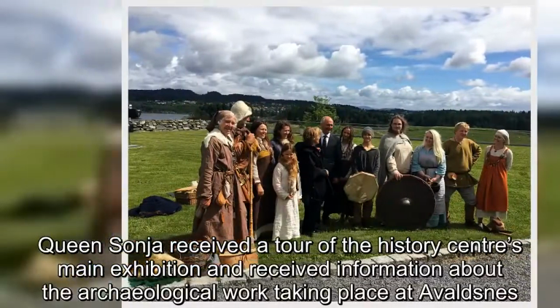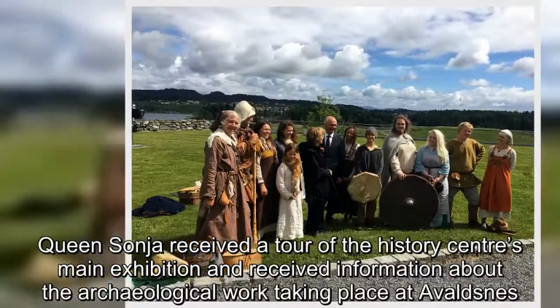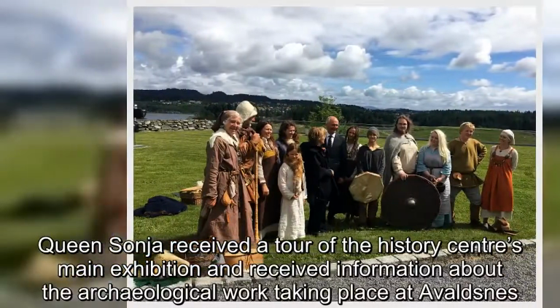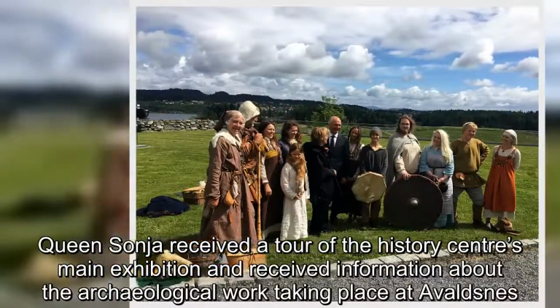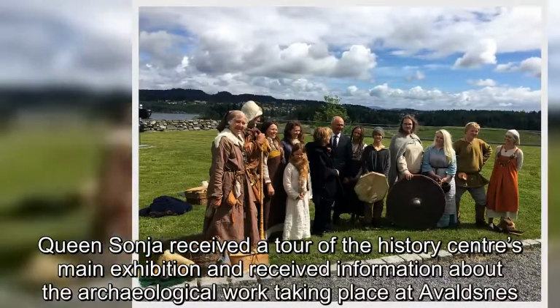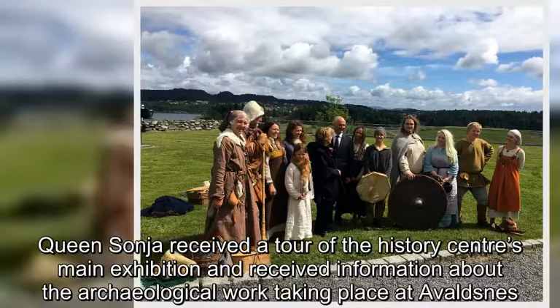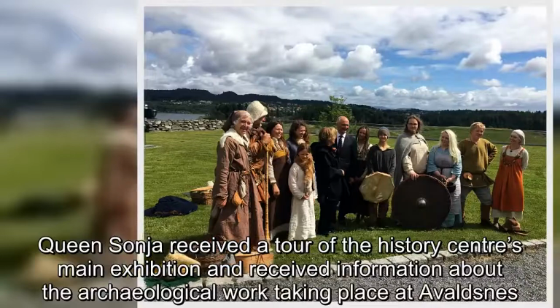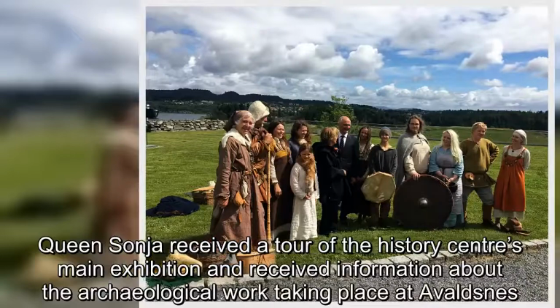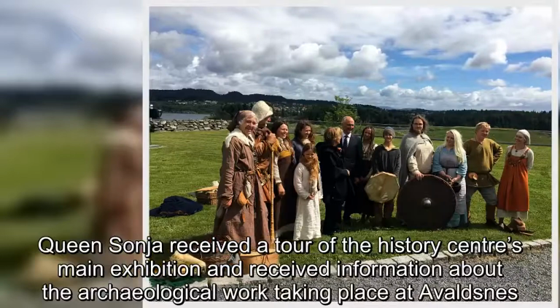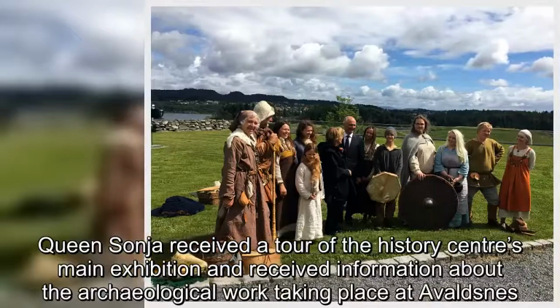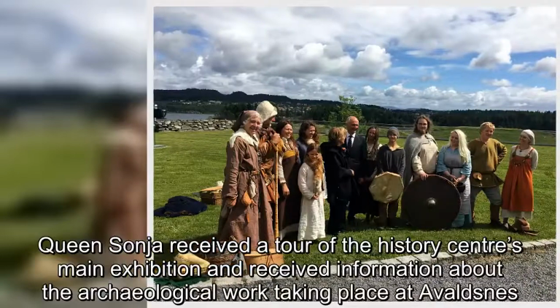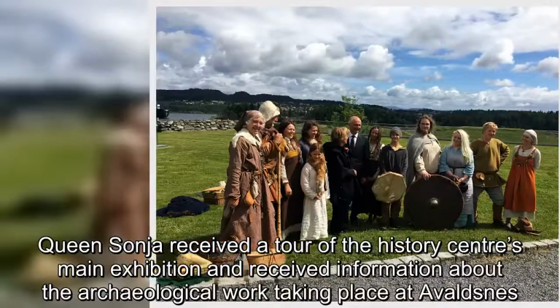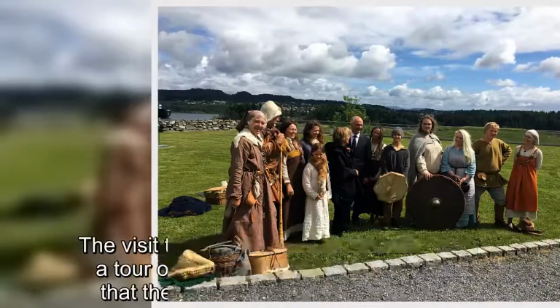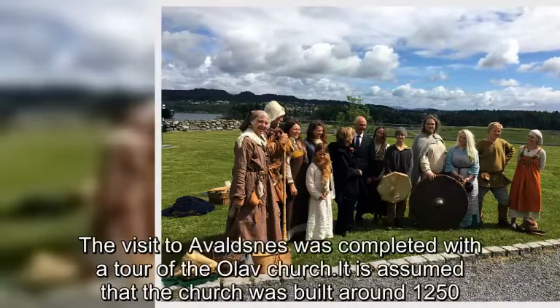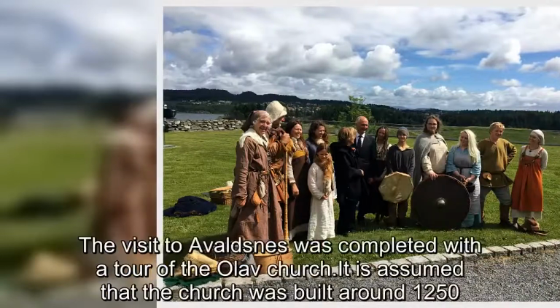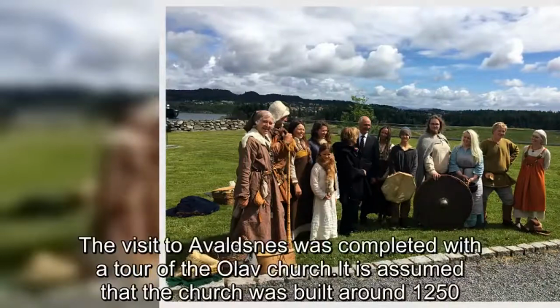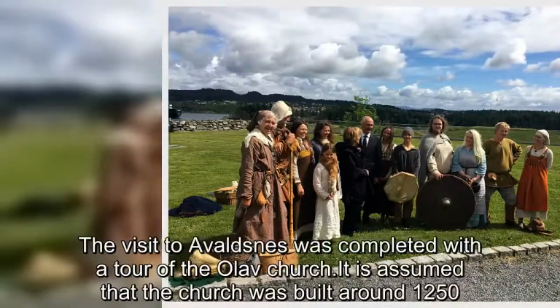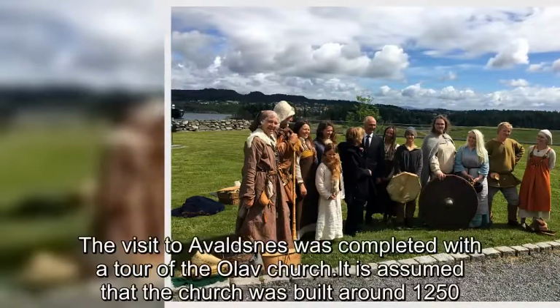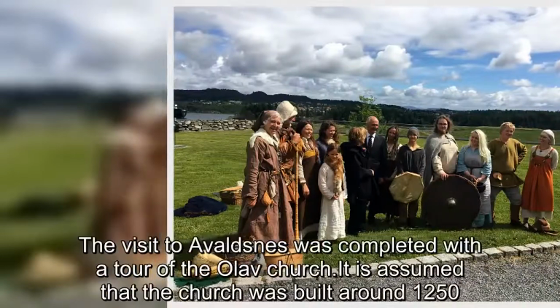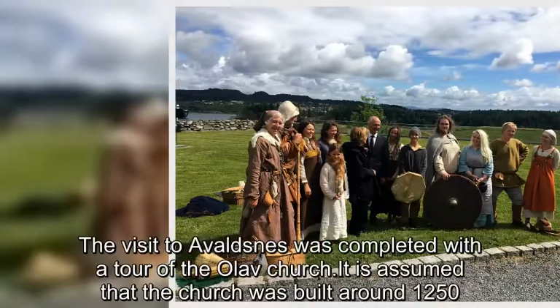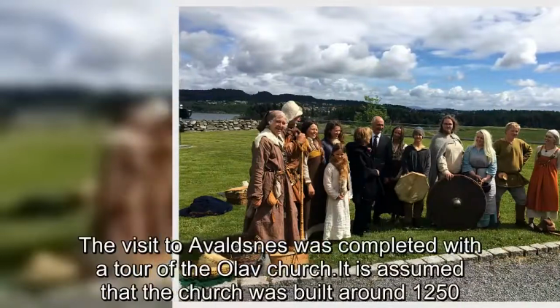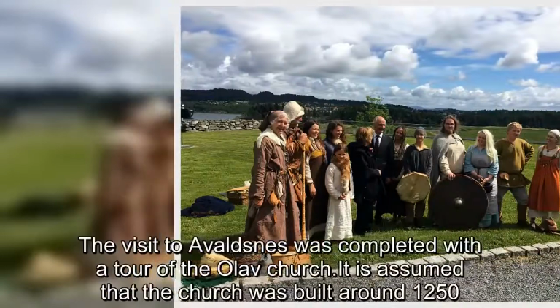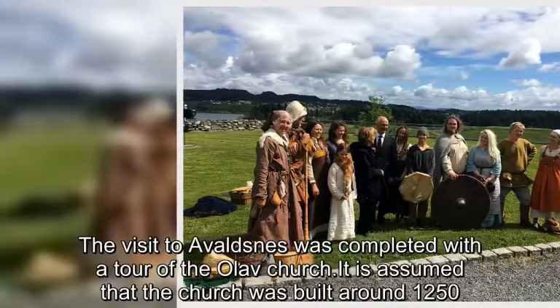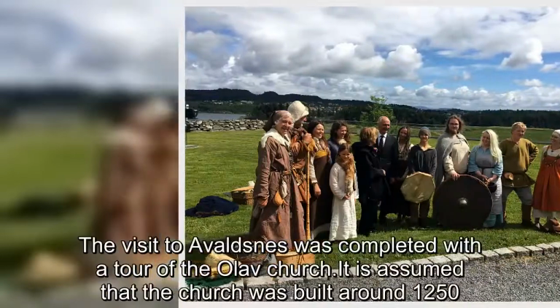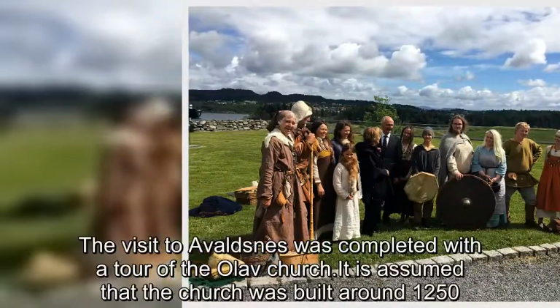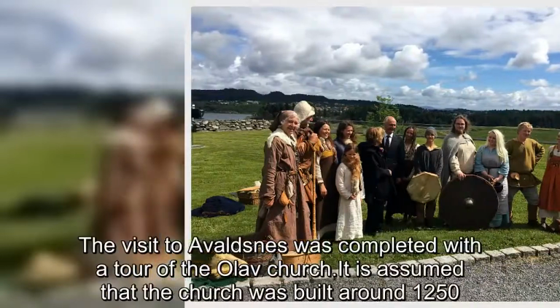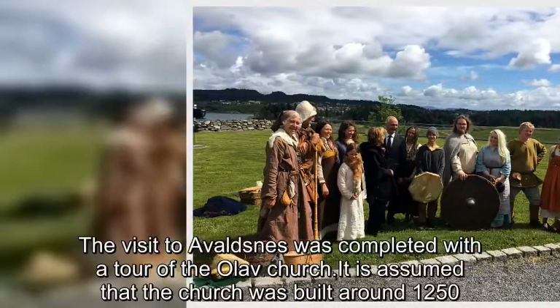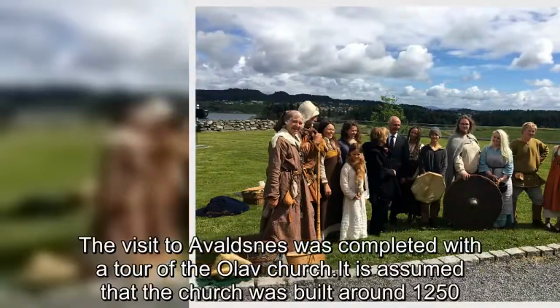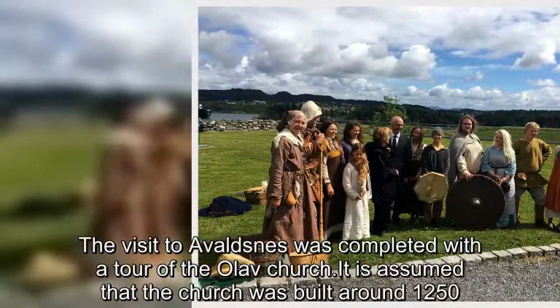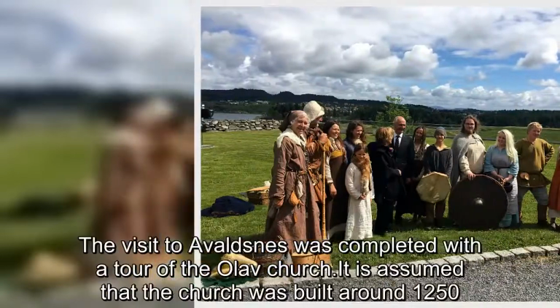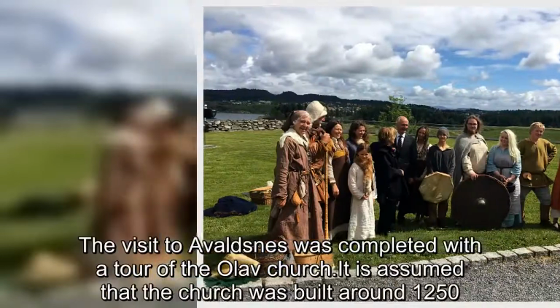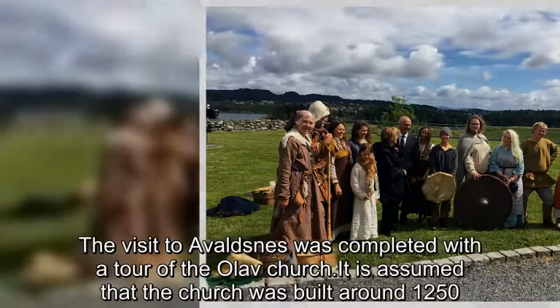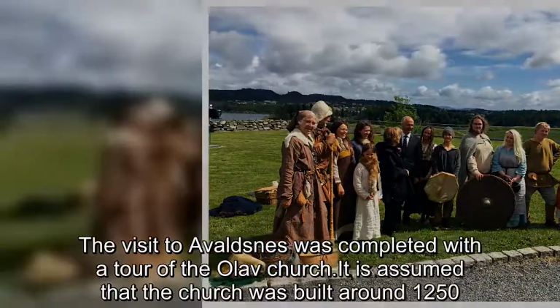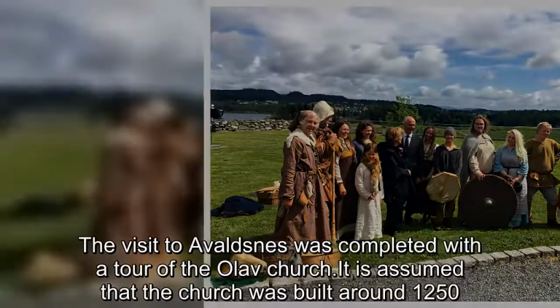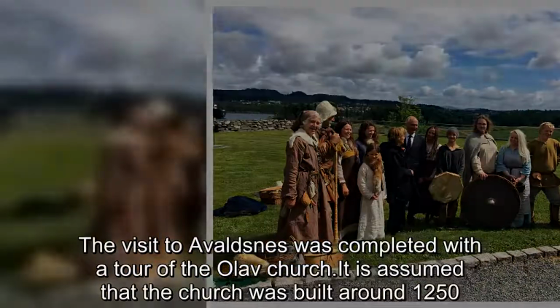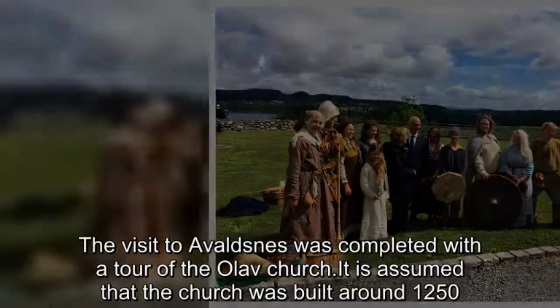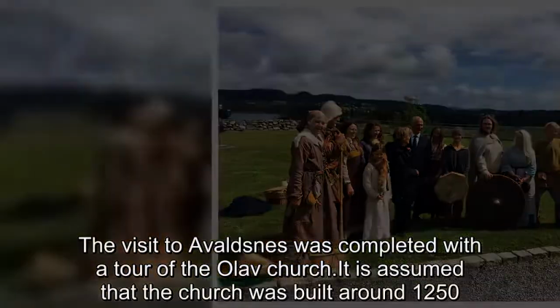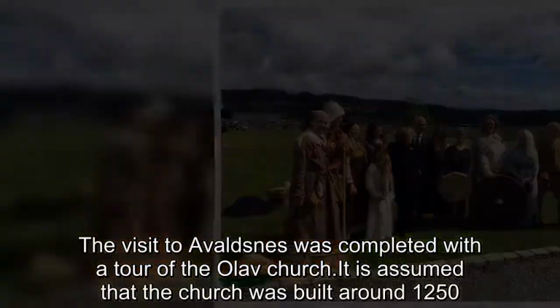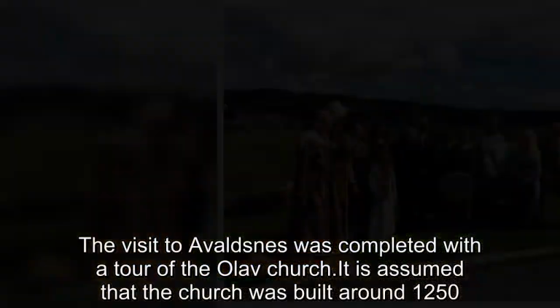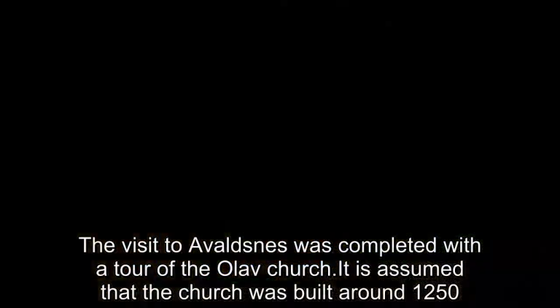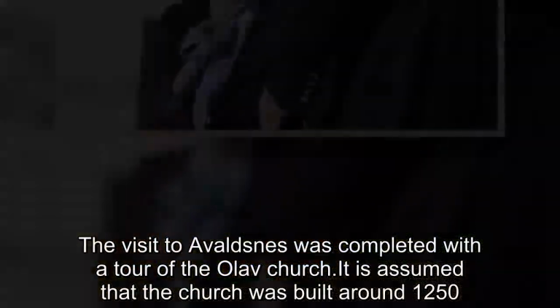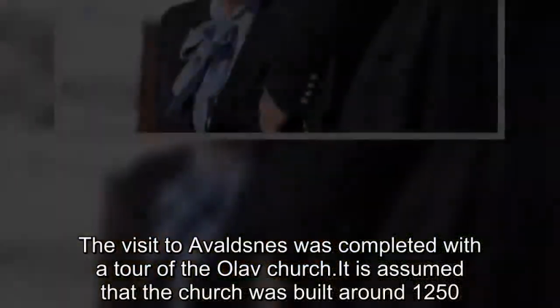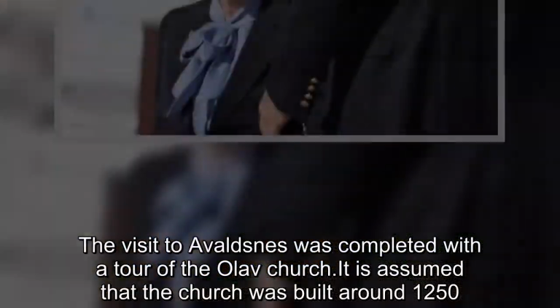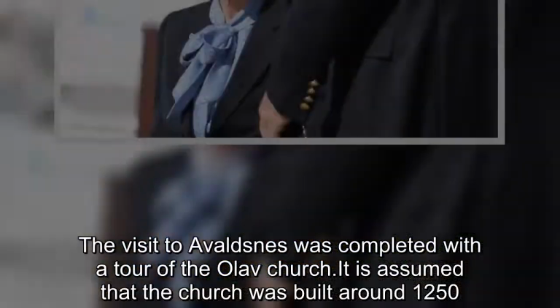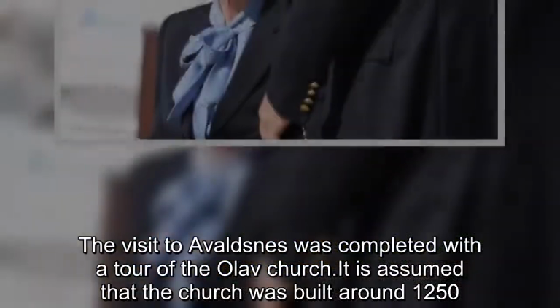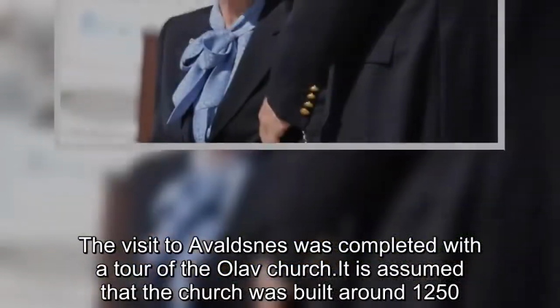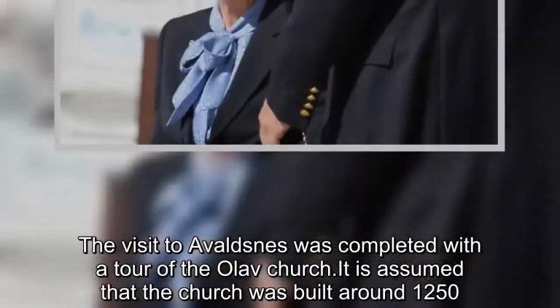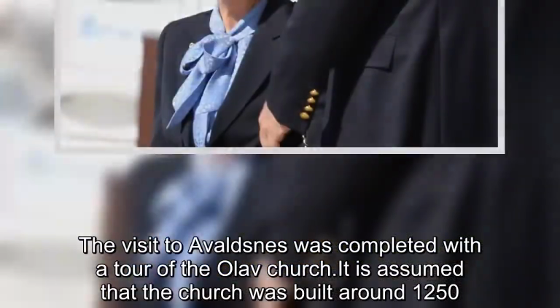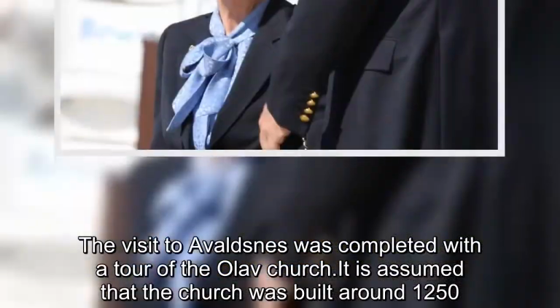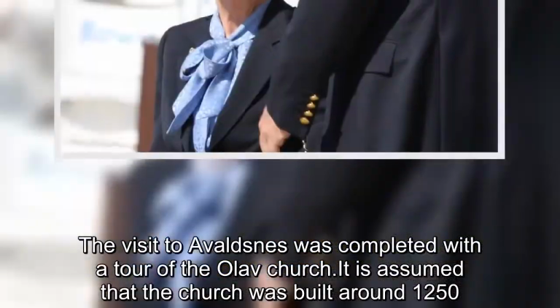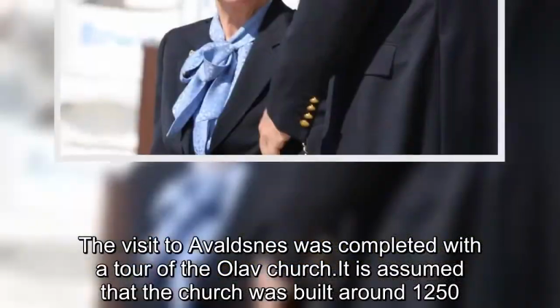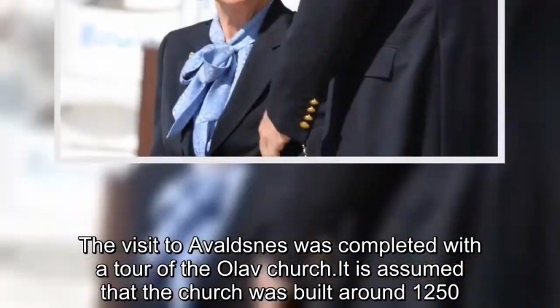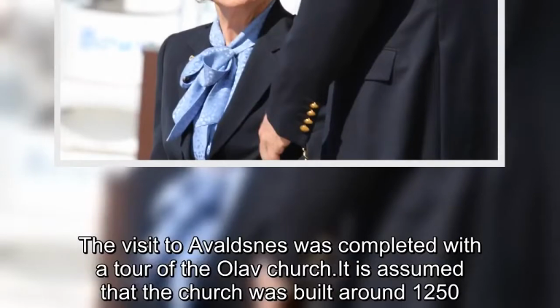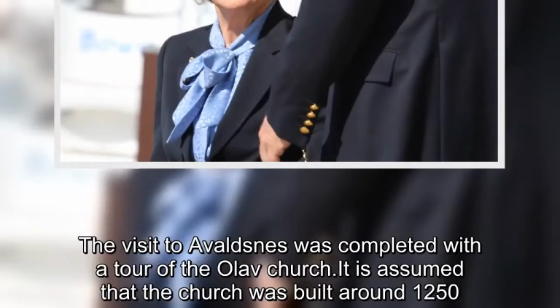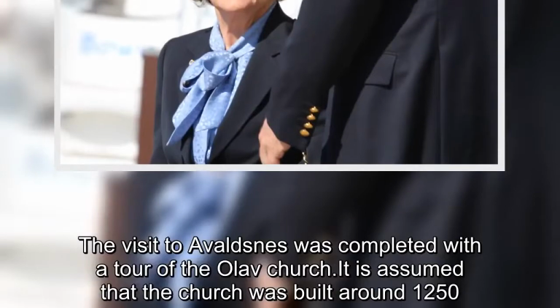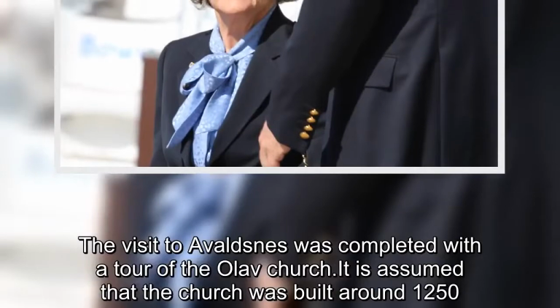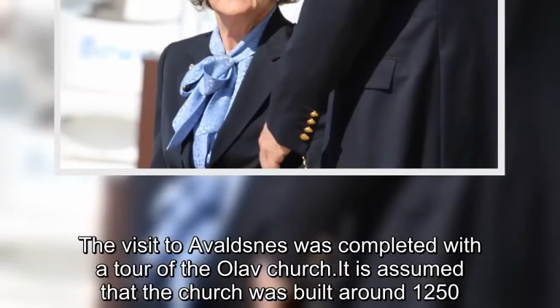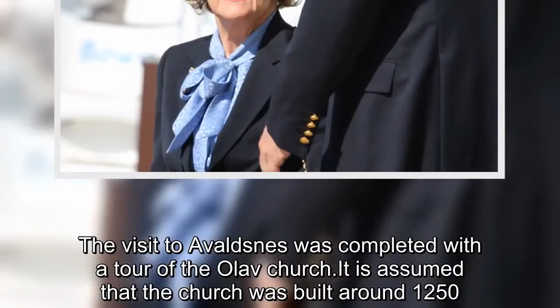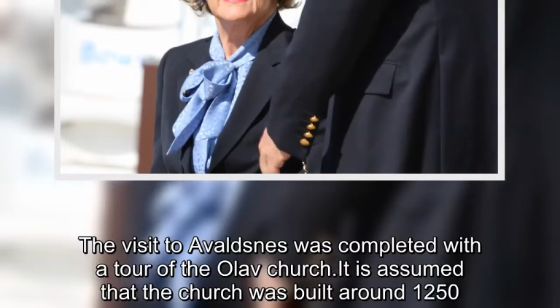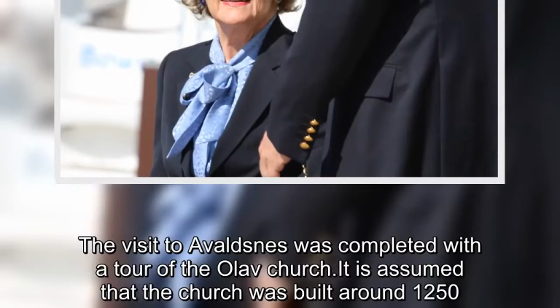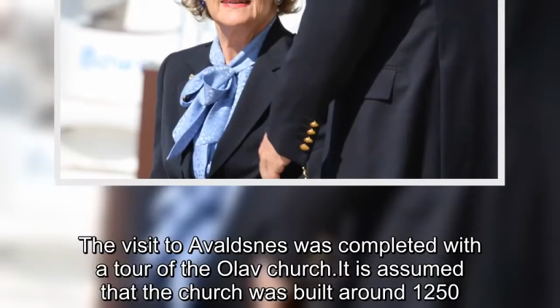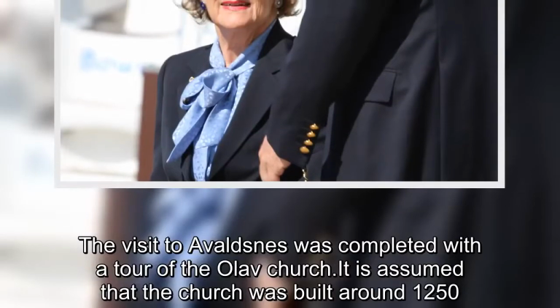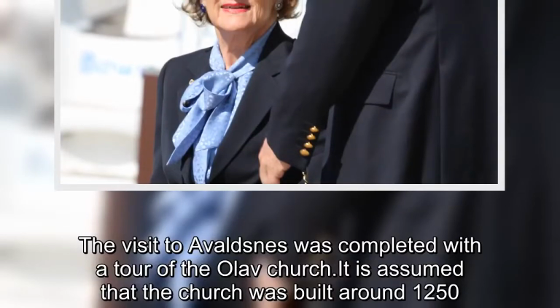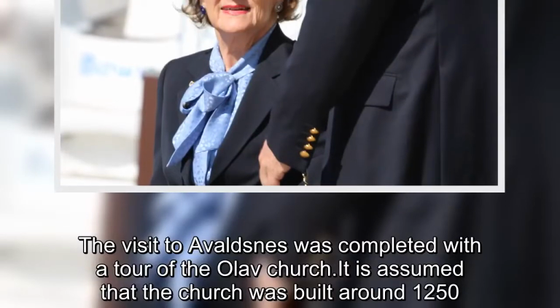The visit to Avaldsnes was completed with a tour of the Olav Church, which is assumed to have been built around 1250.